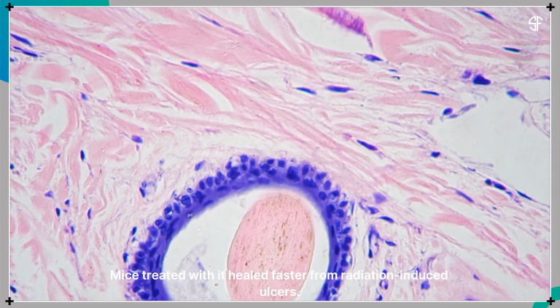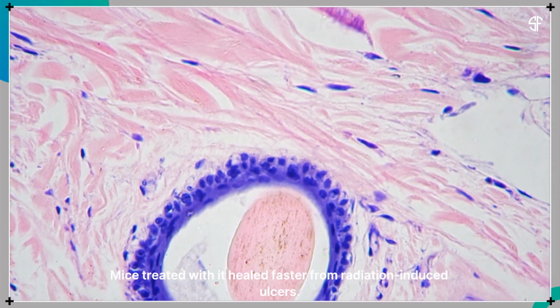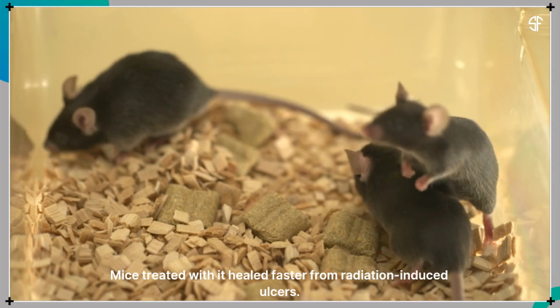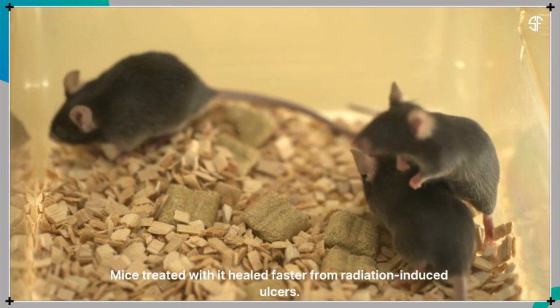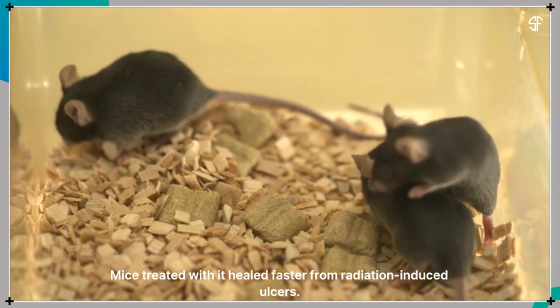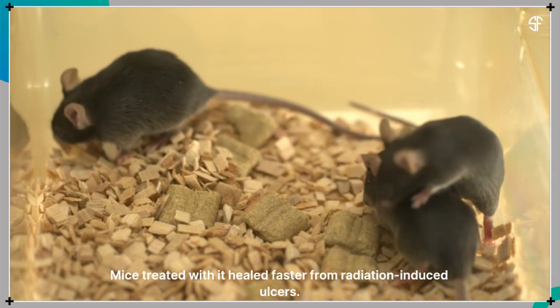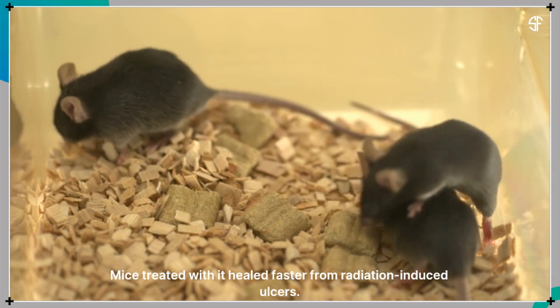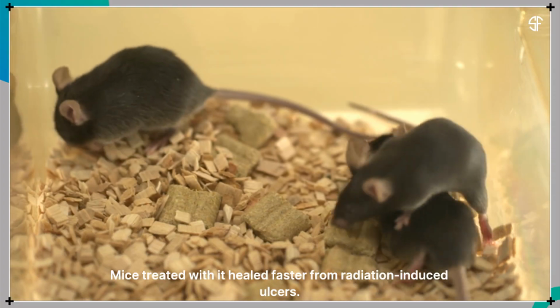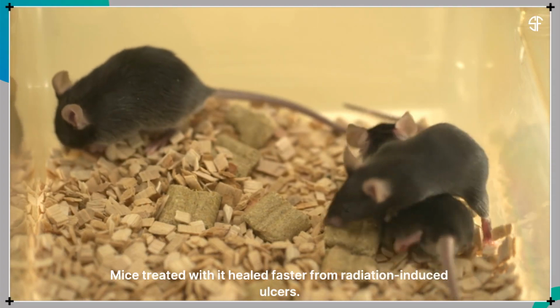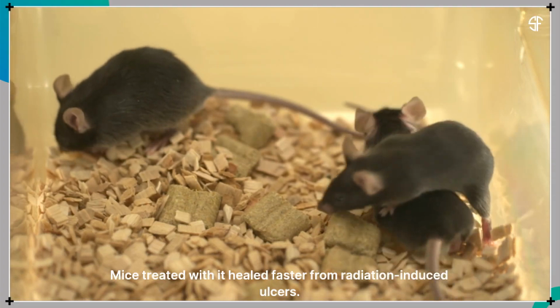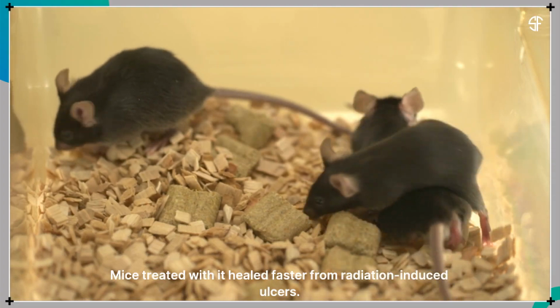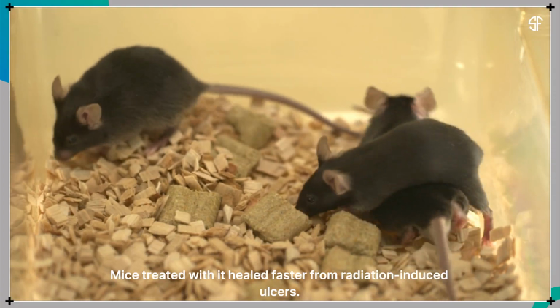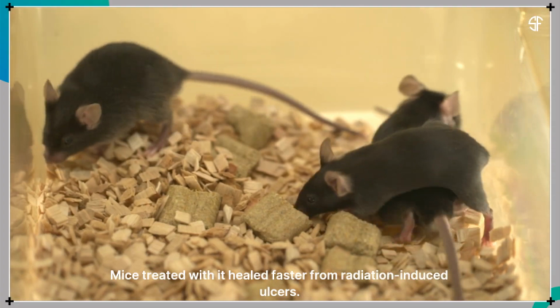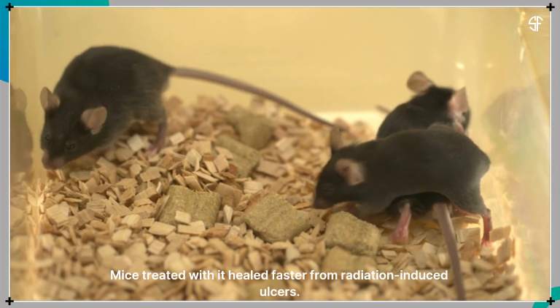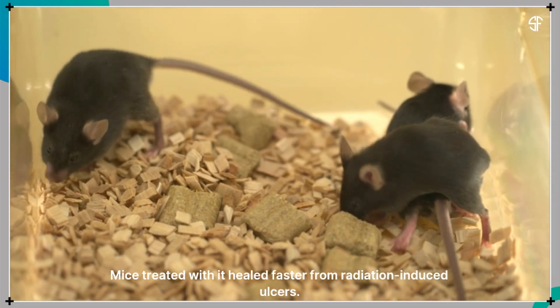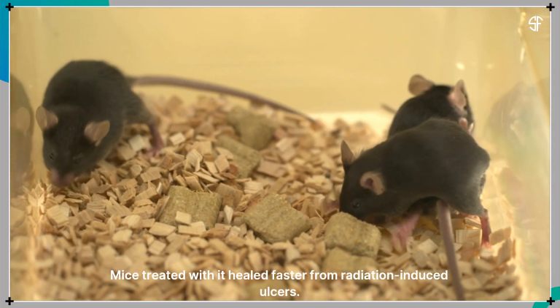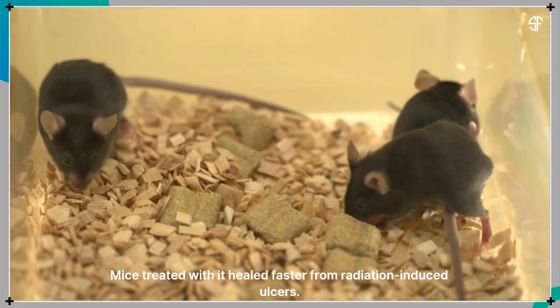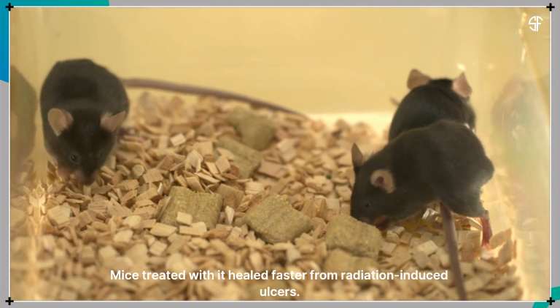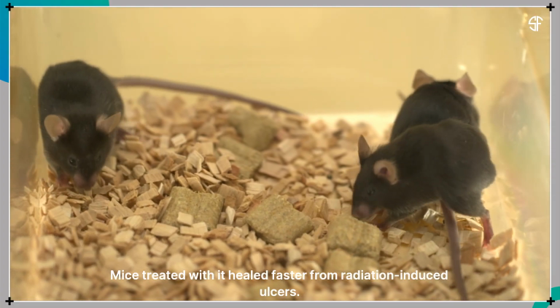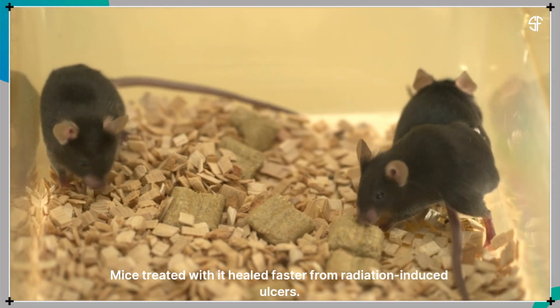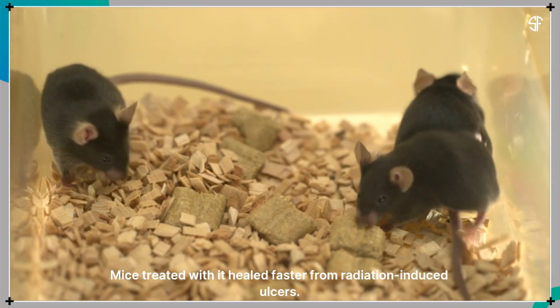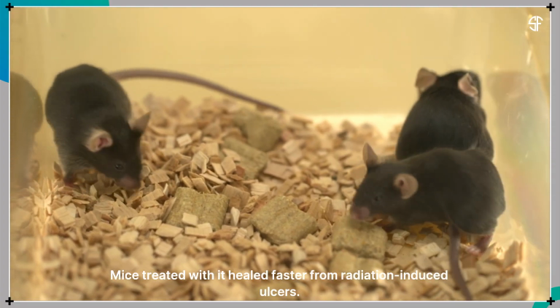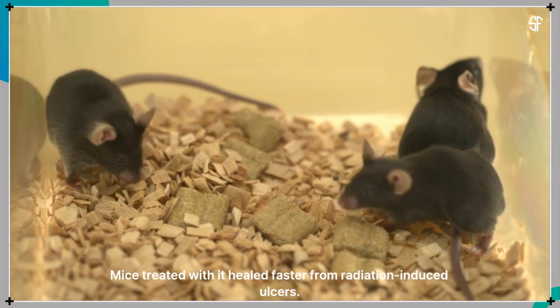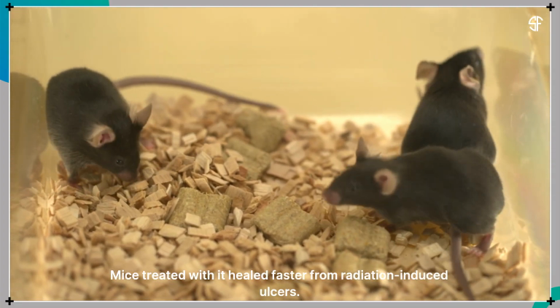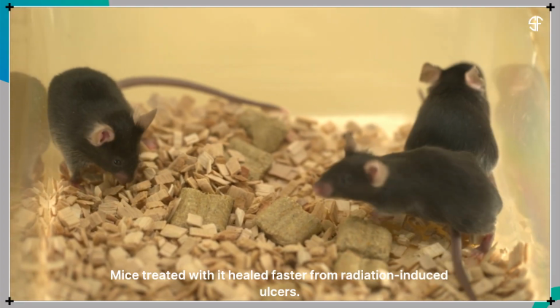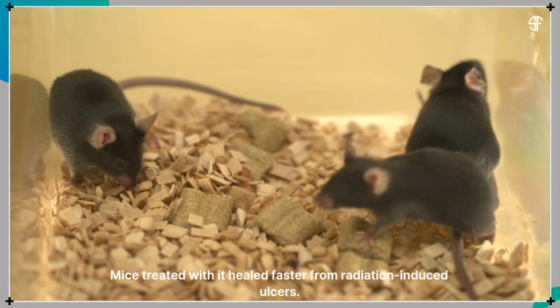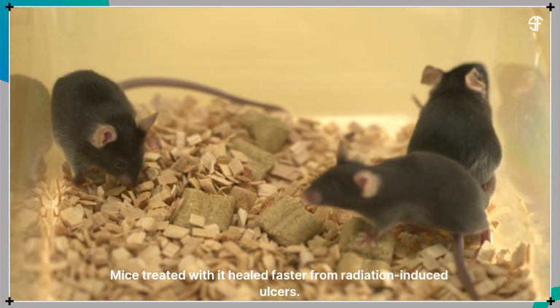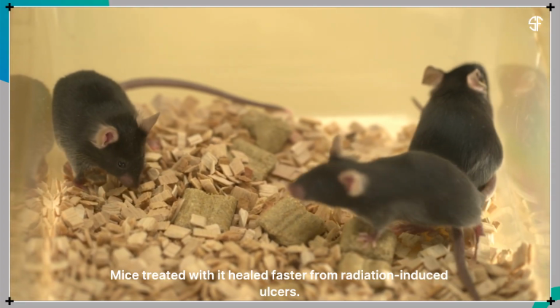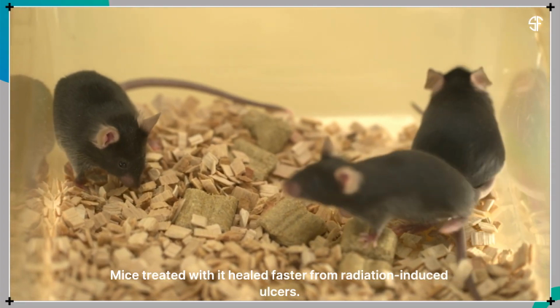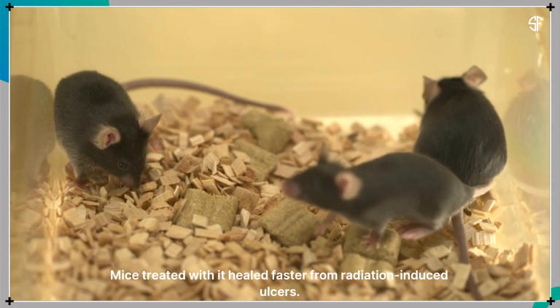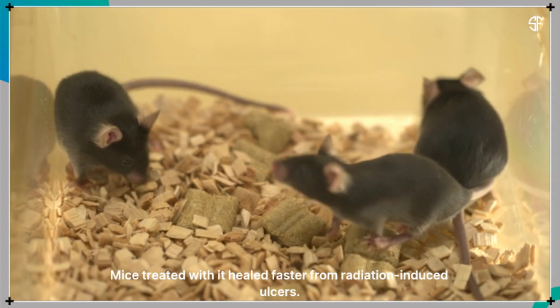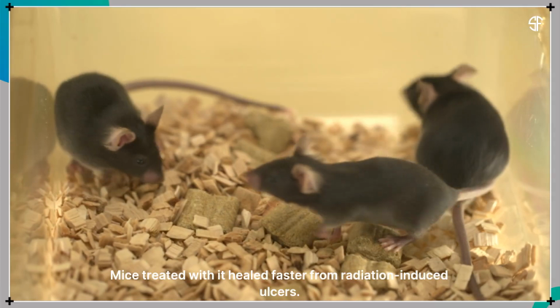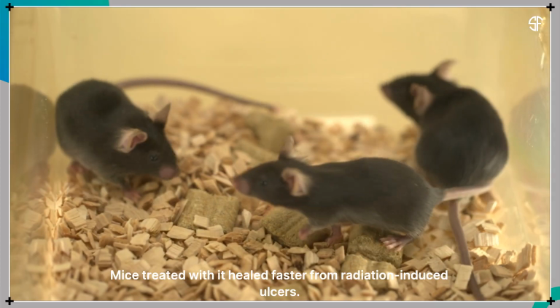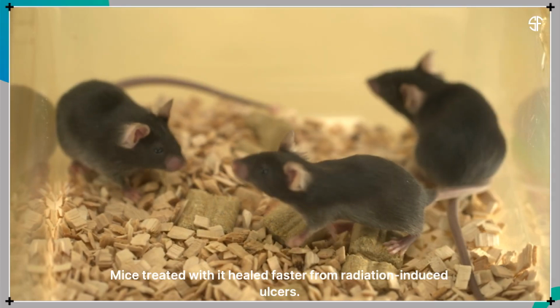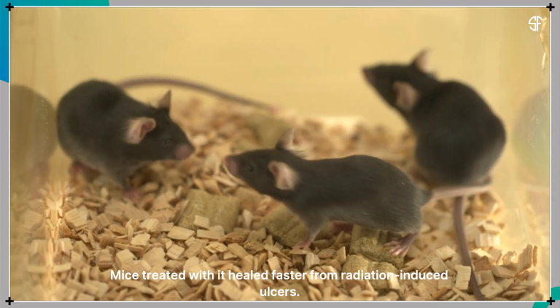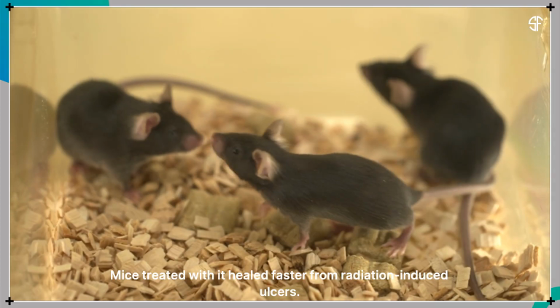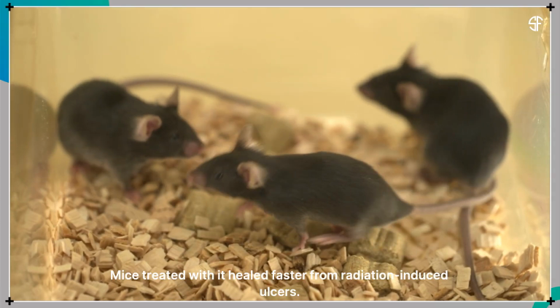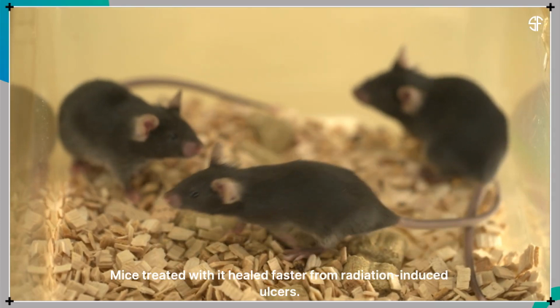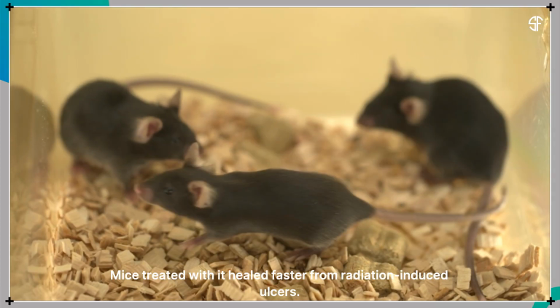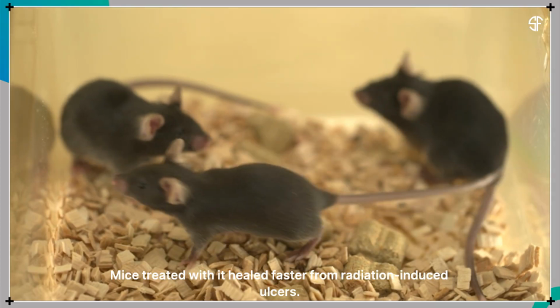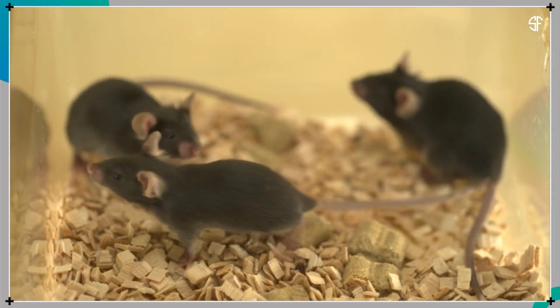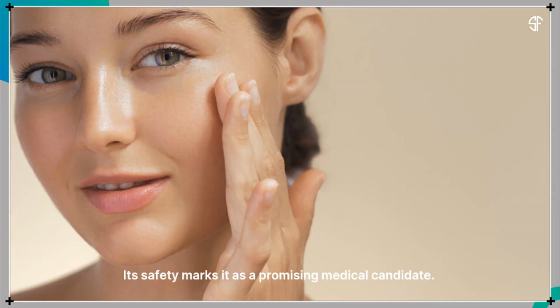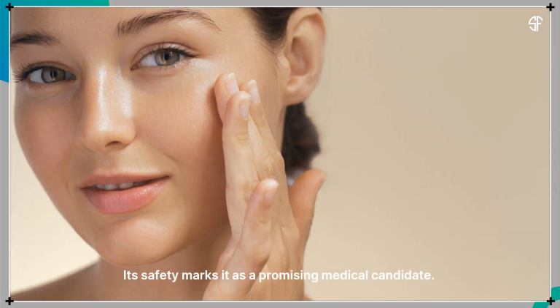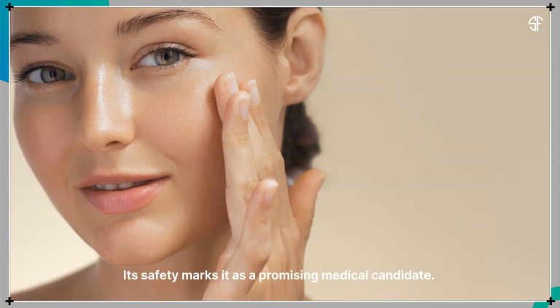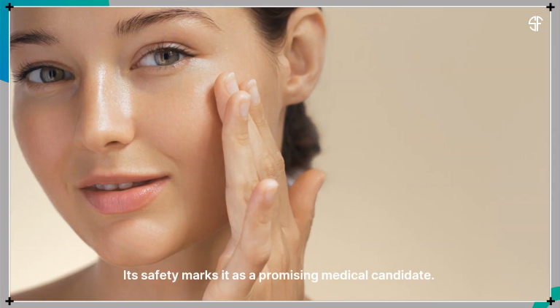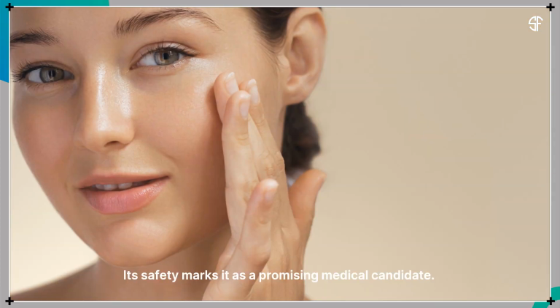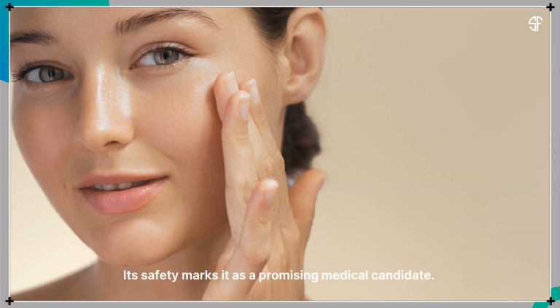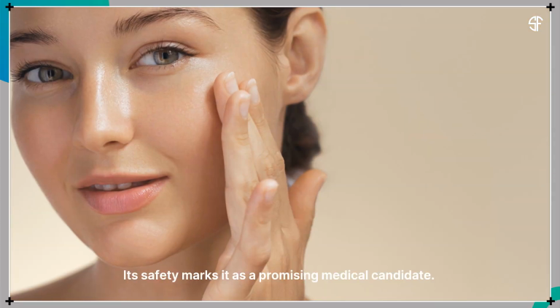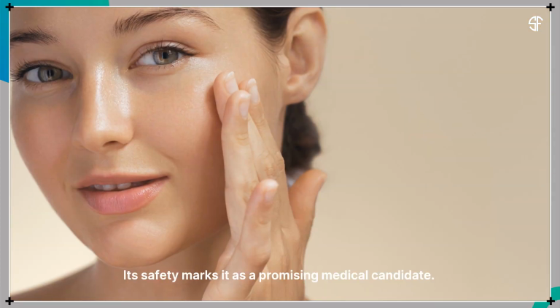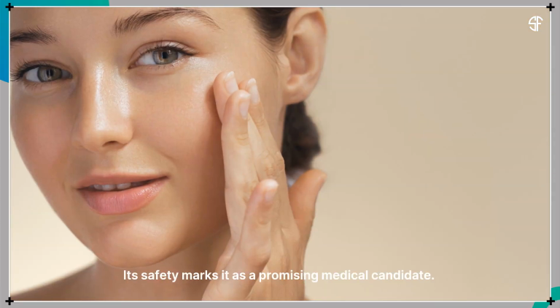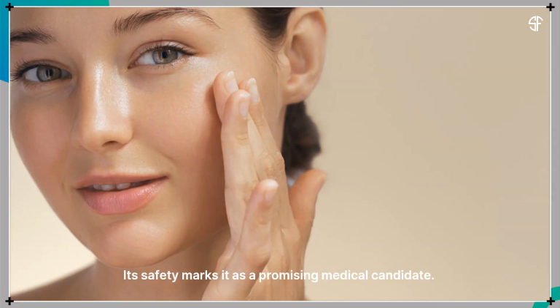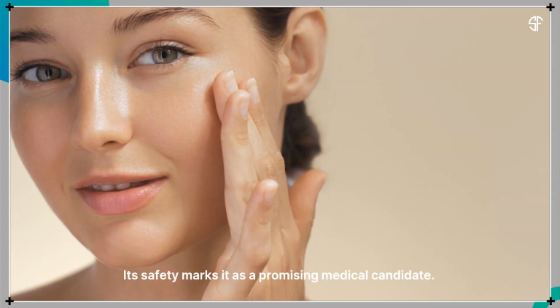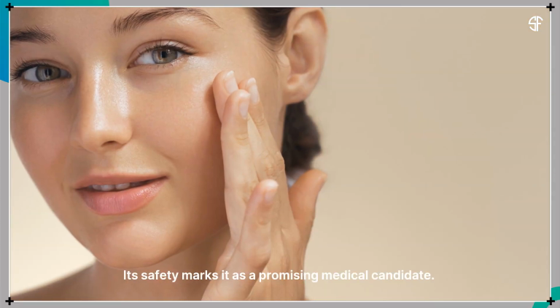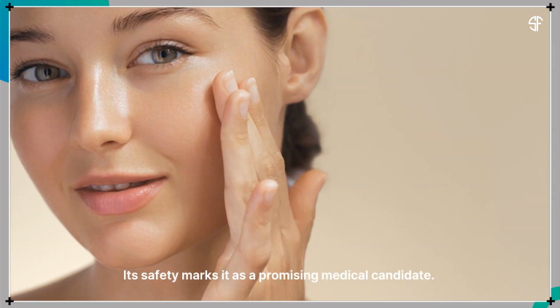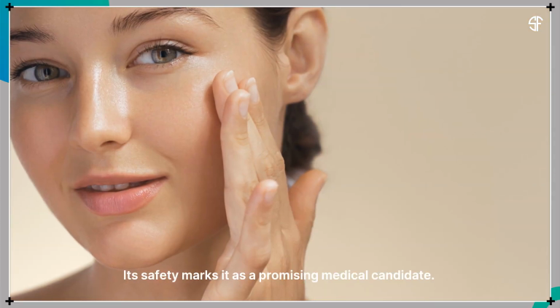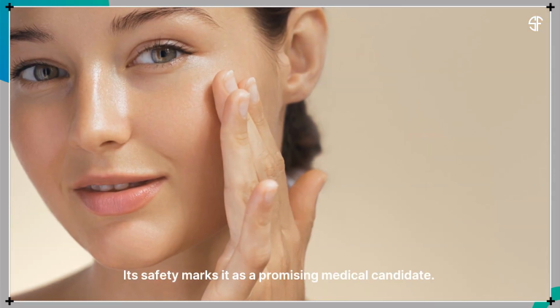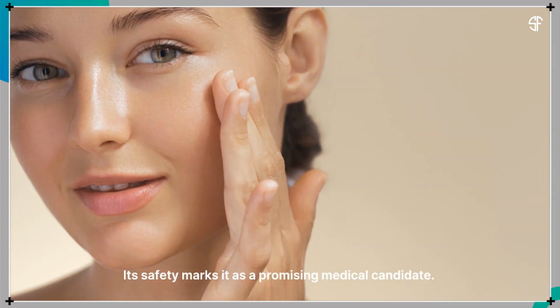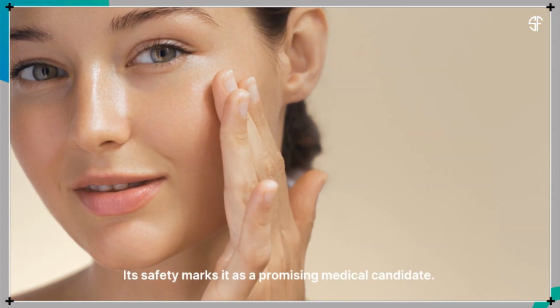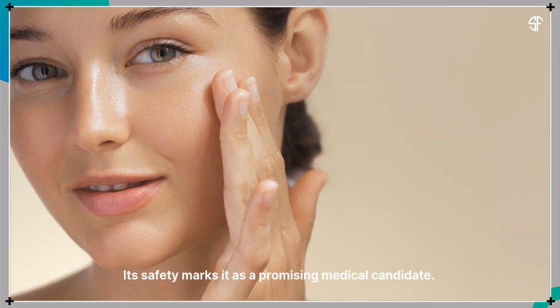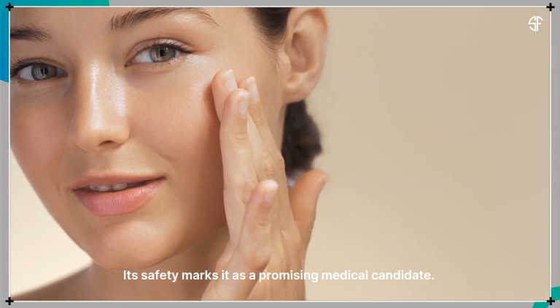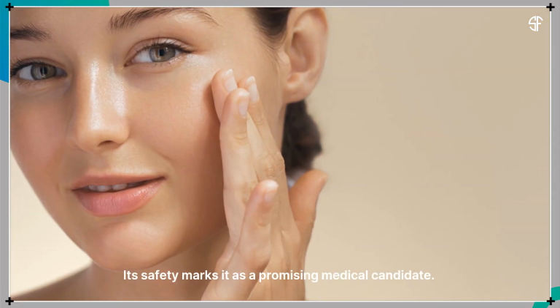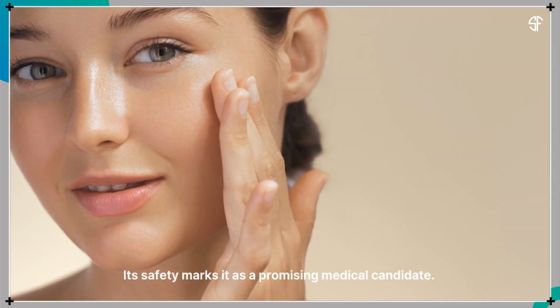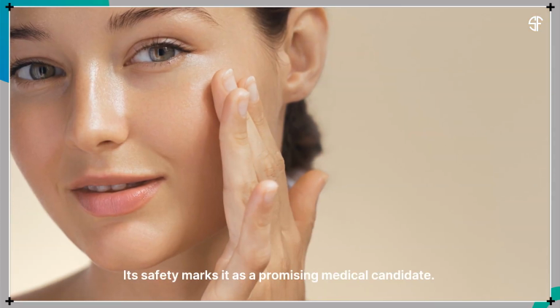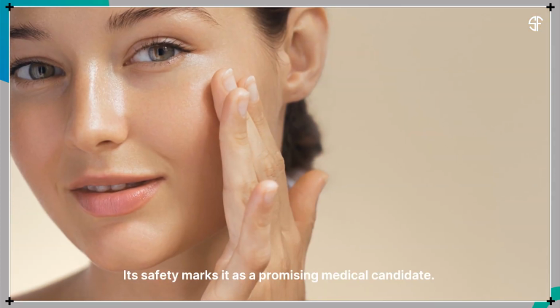Mice treated with it healed faster from radiation-induced ulcers. Its safety marks it as a promising medical candidate.